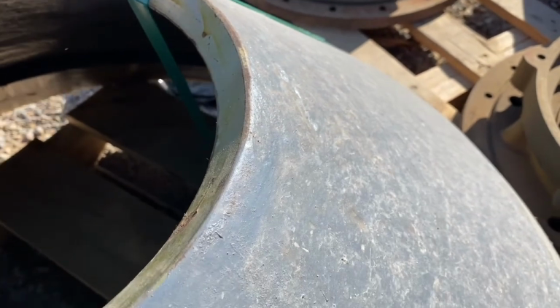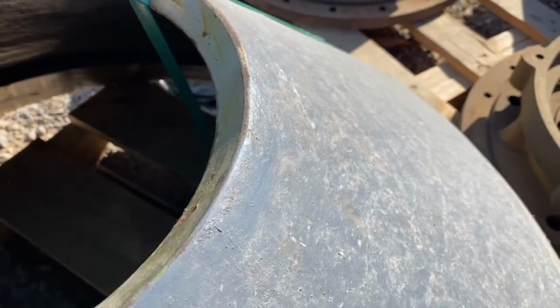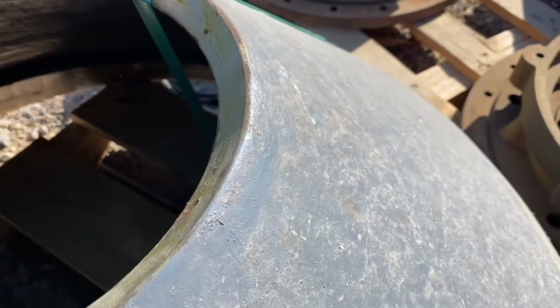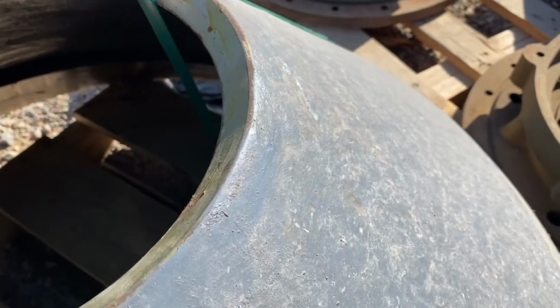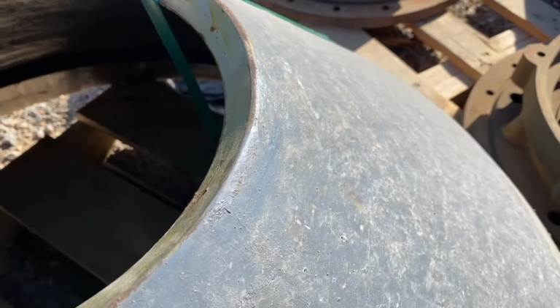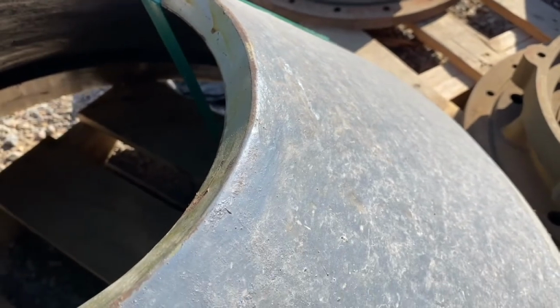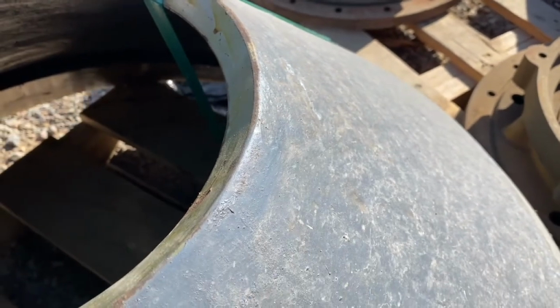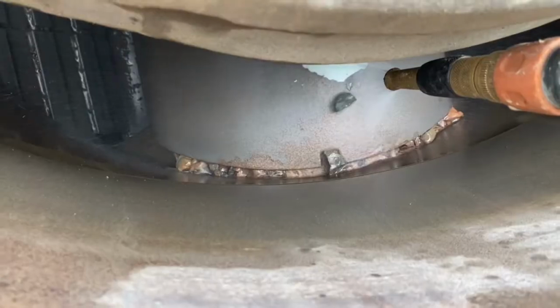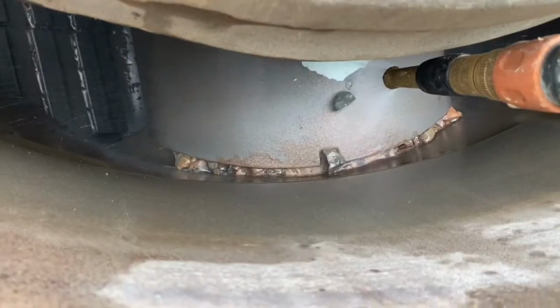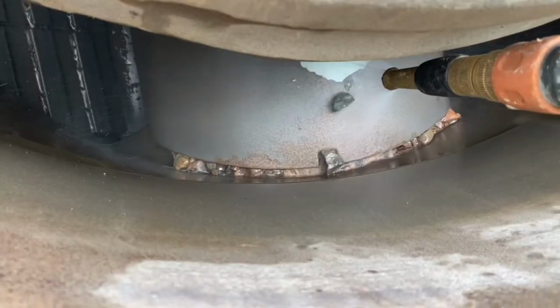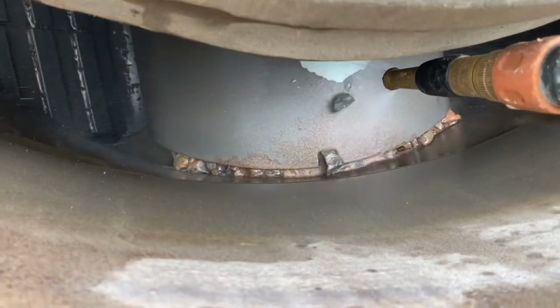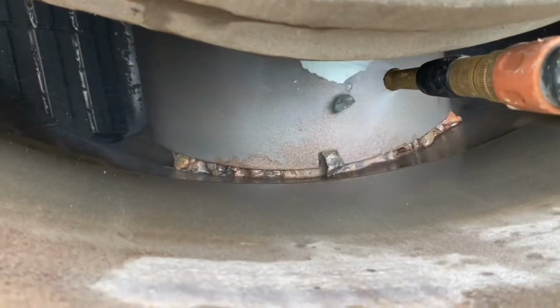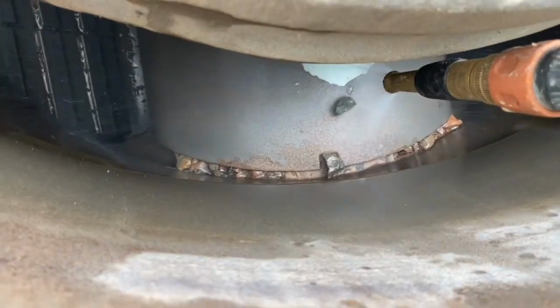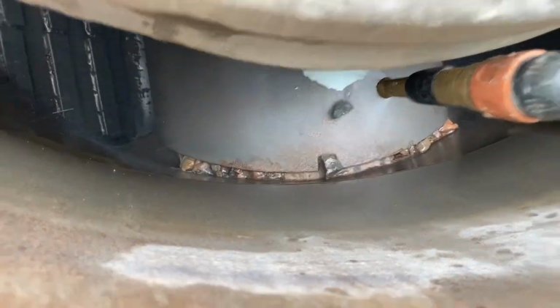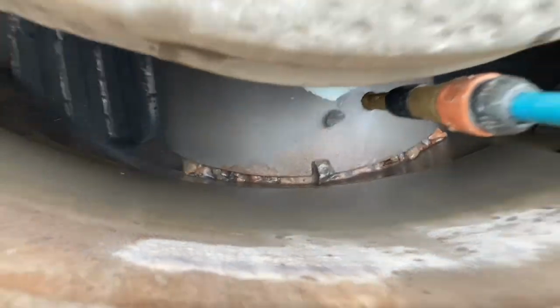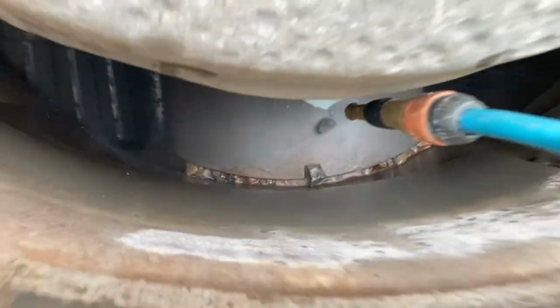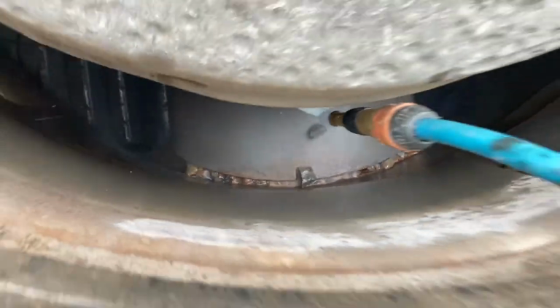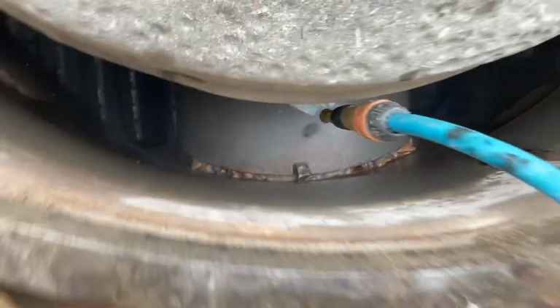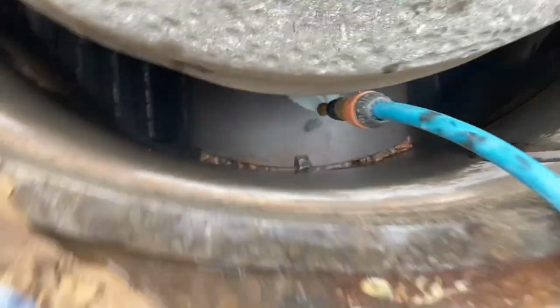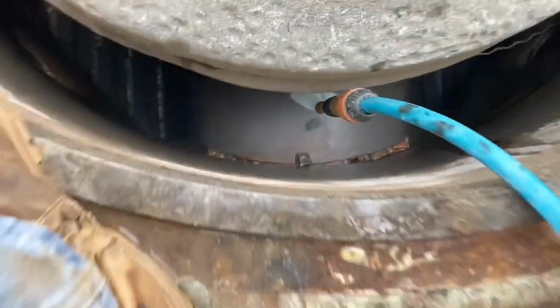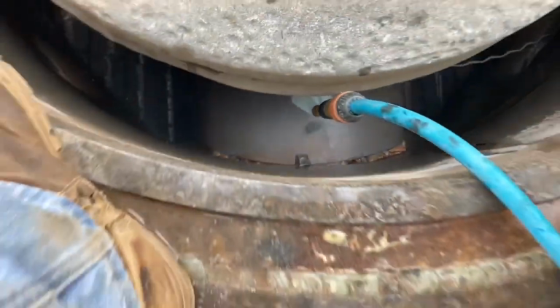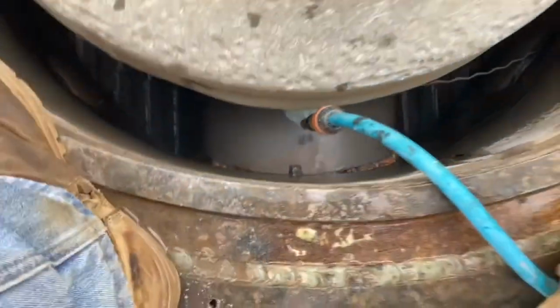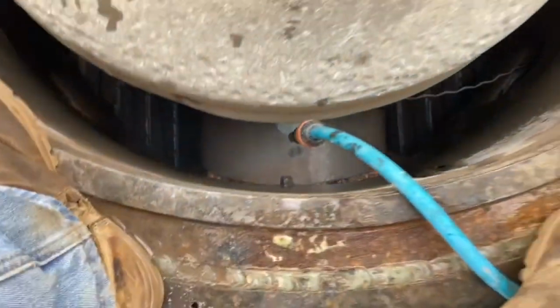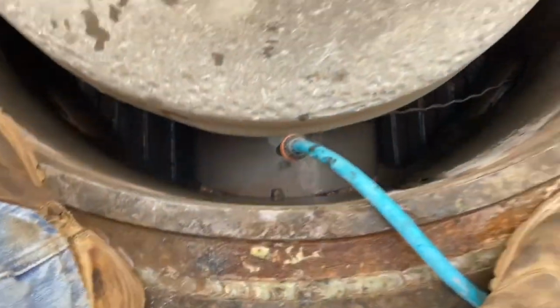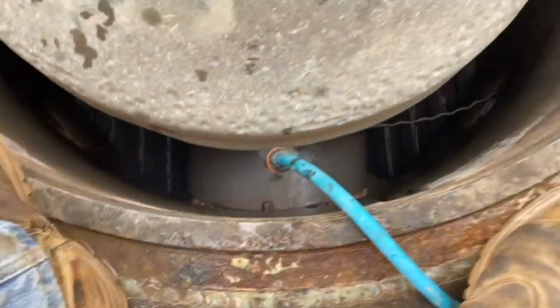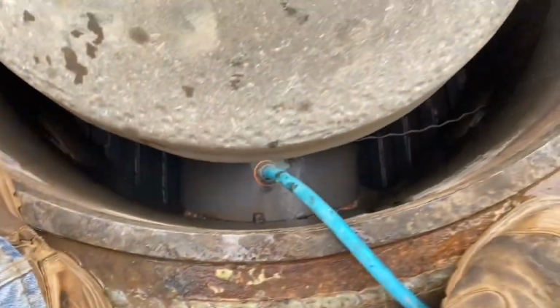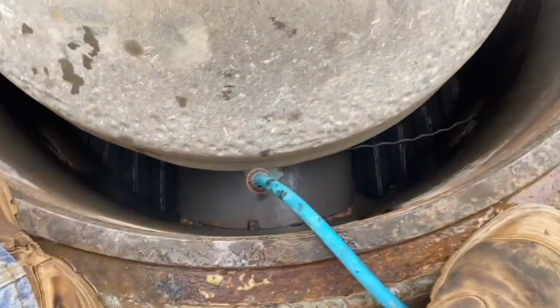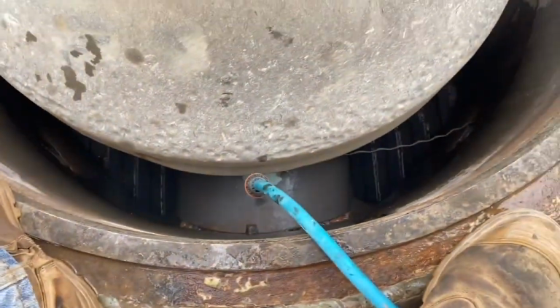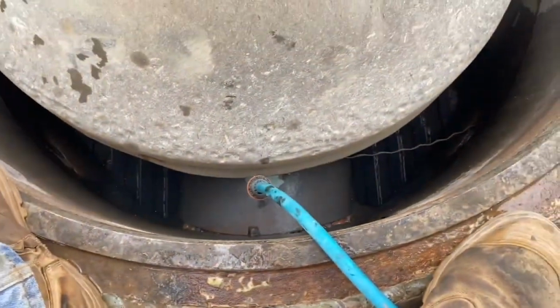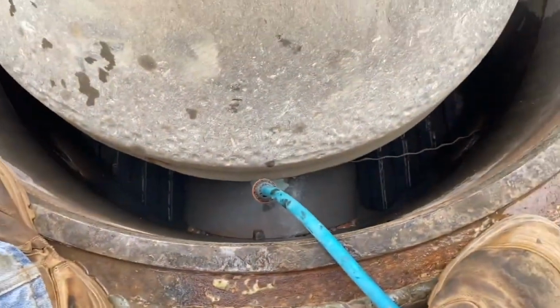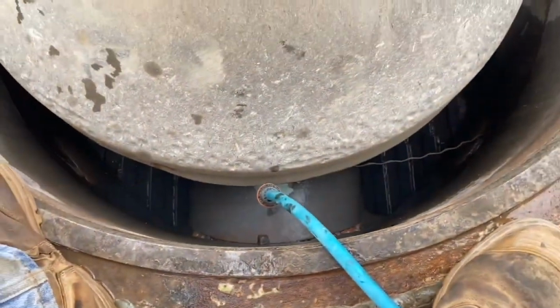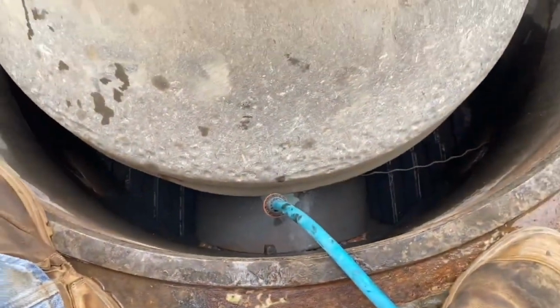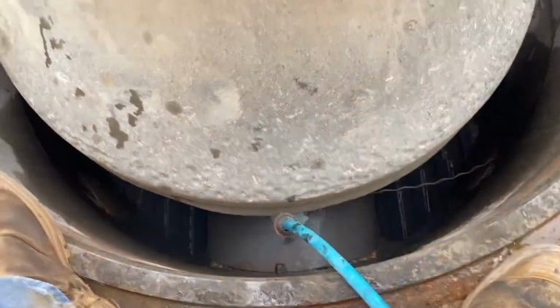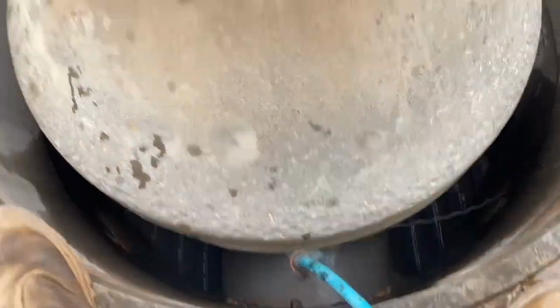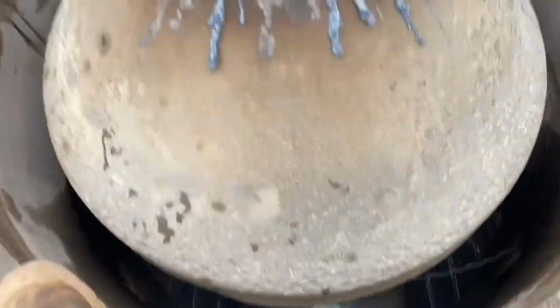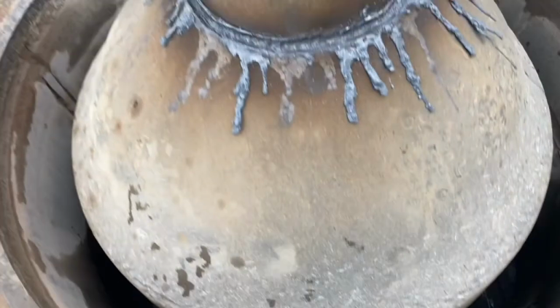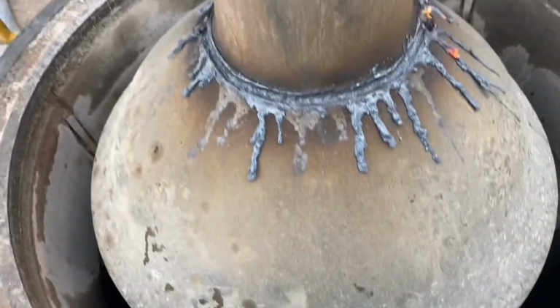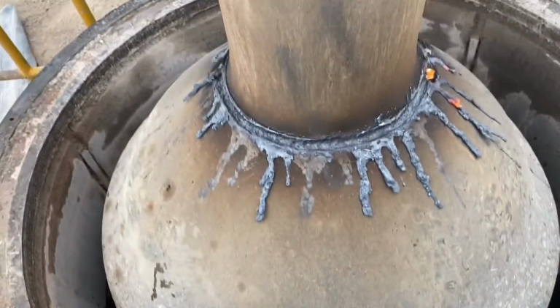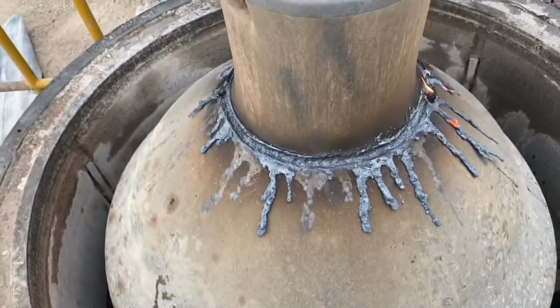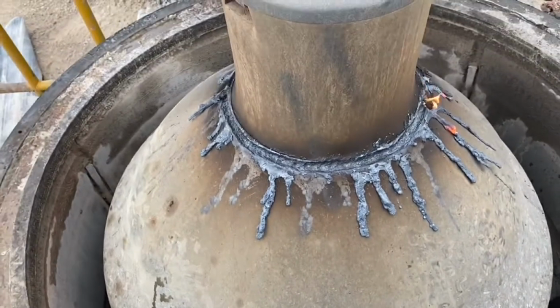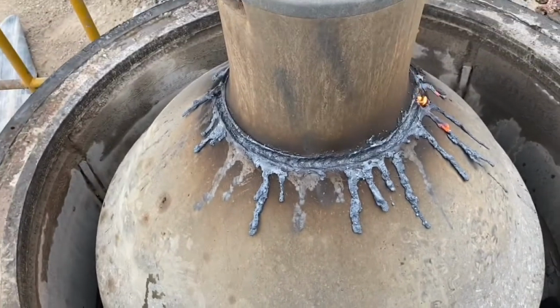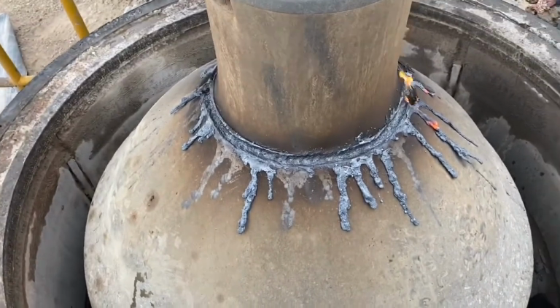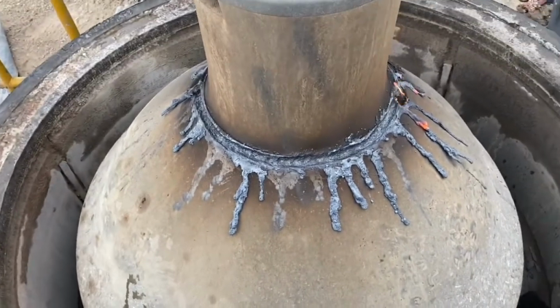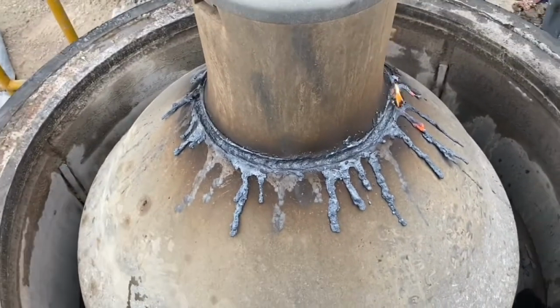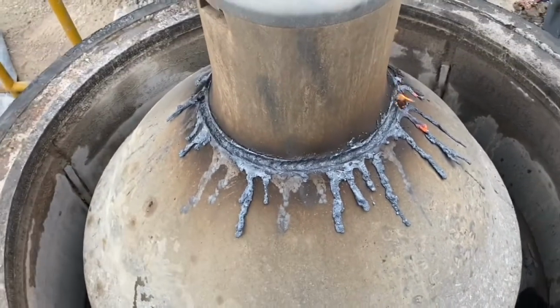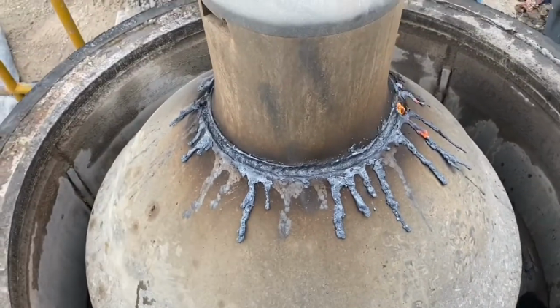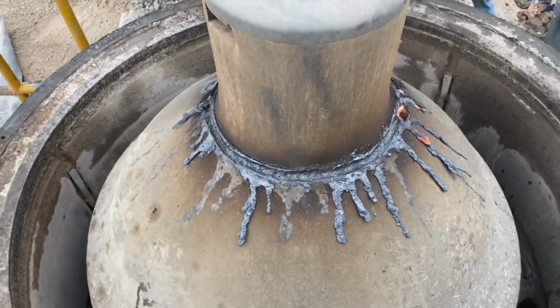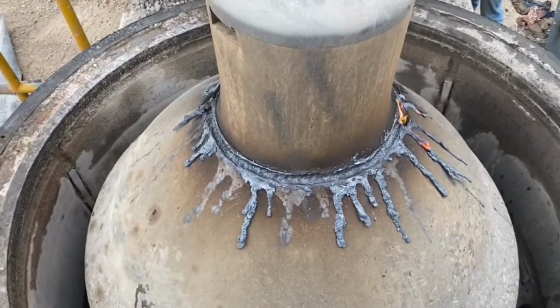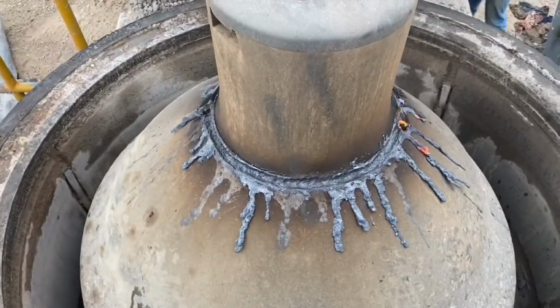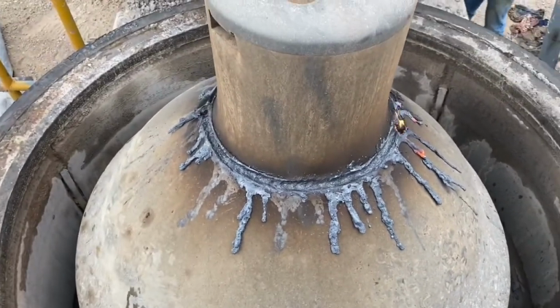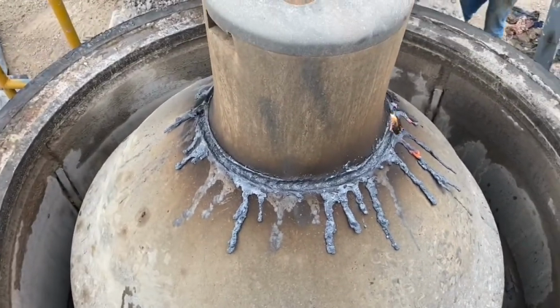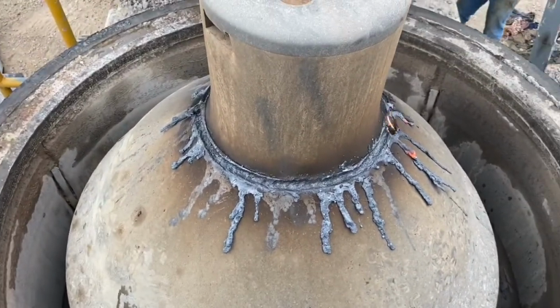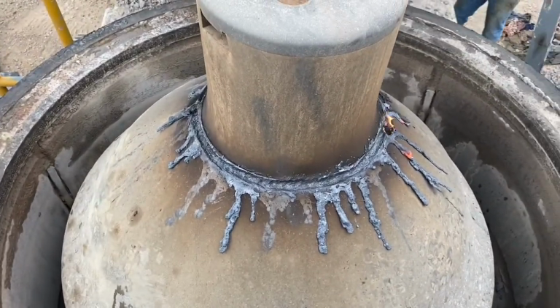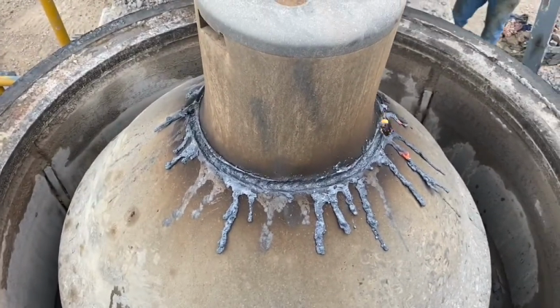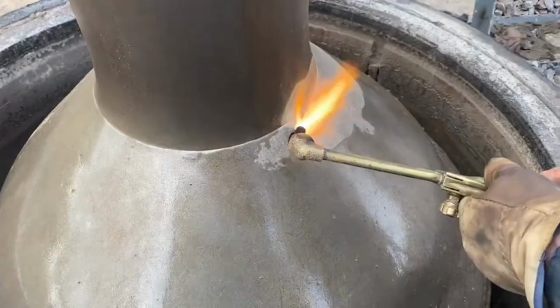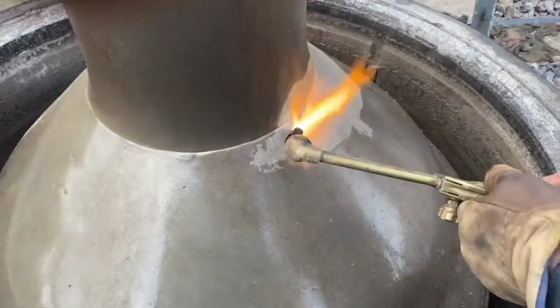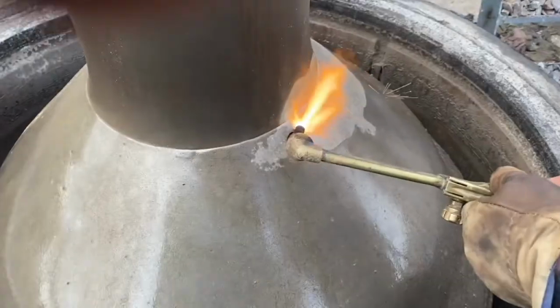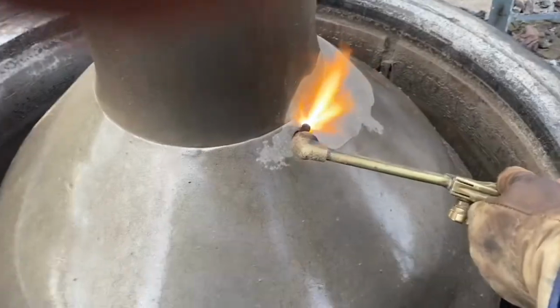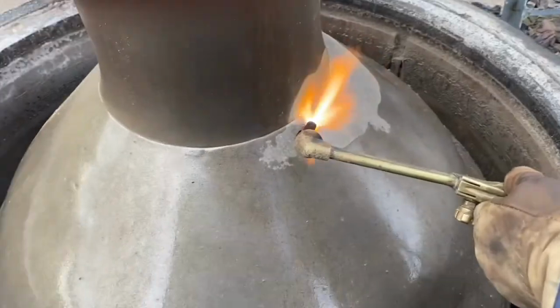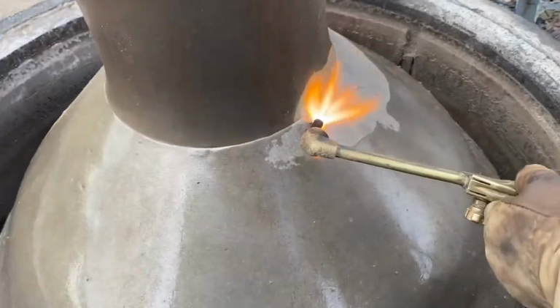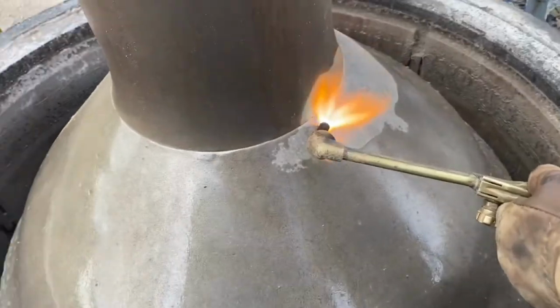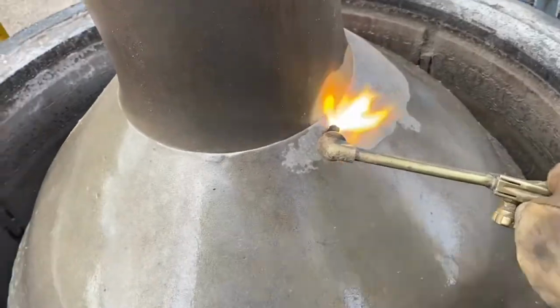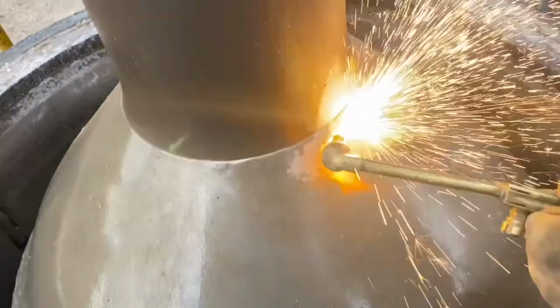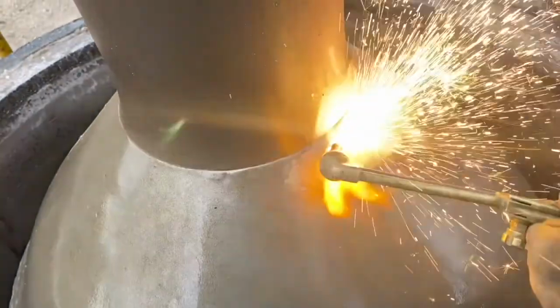It's a good idea to have some water spraying down onto the discharge belt underneath the crusher so you don't burn a hole through it.